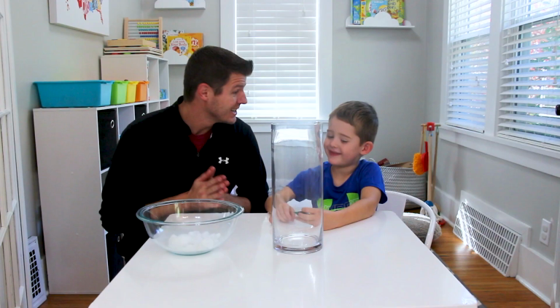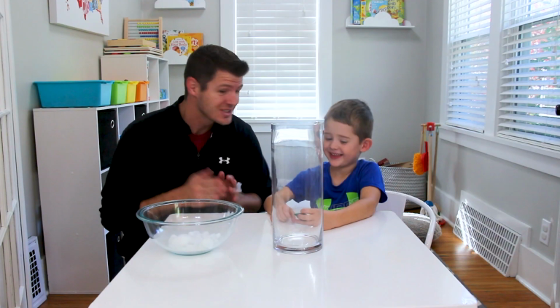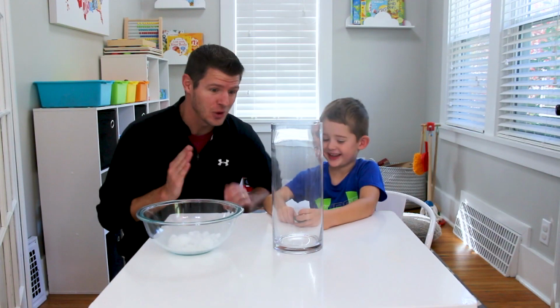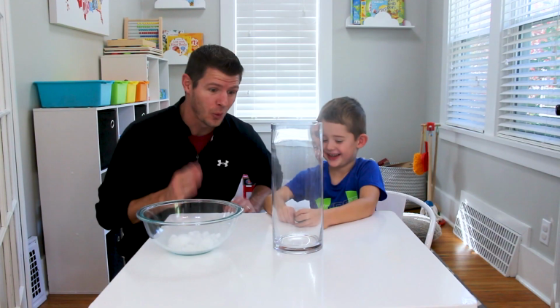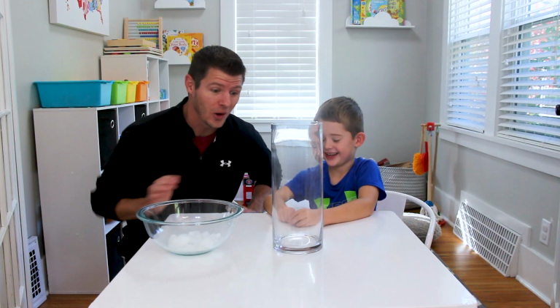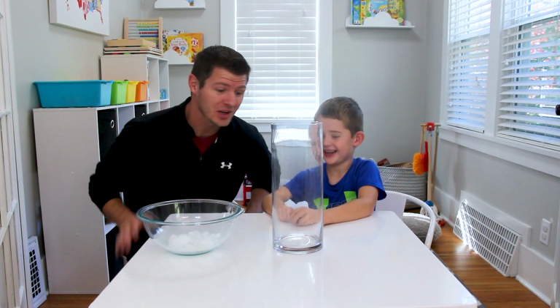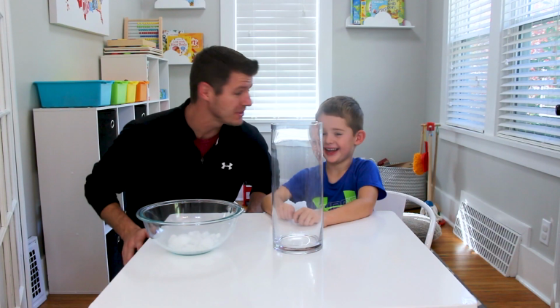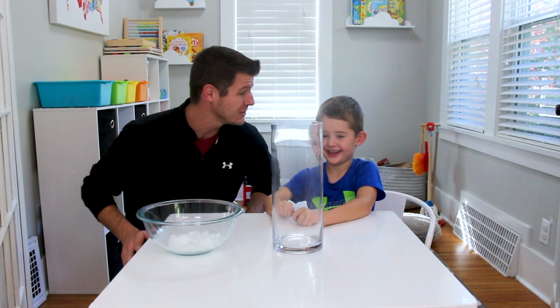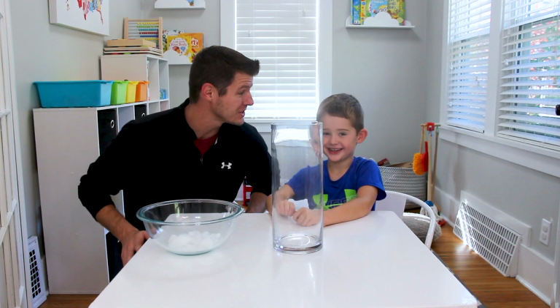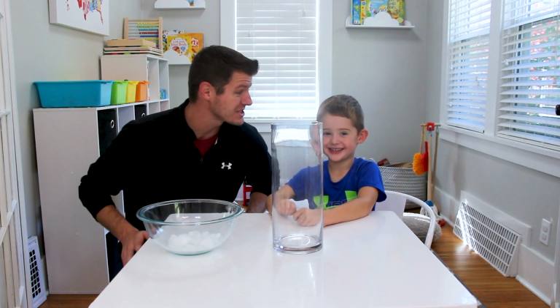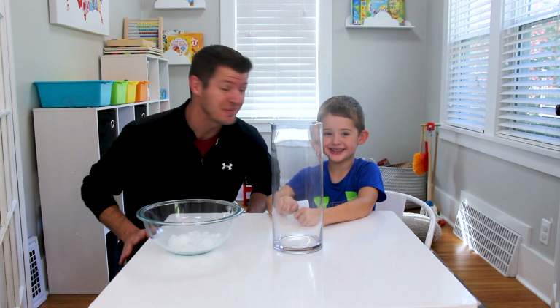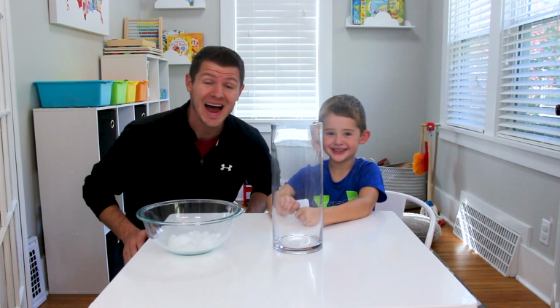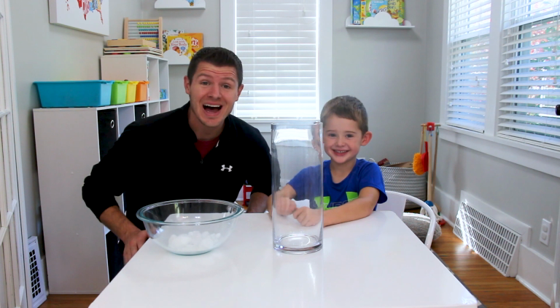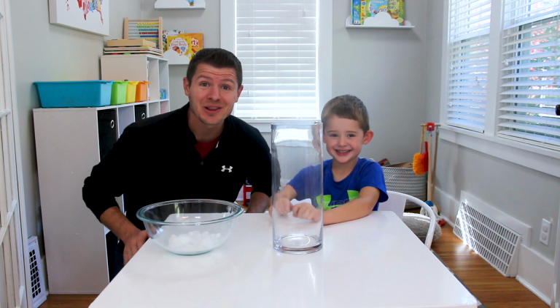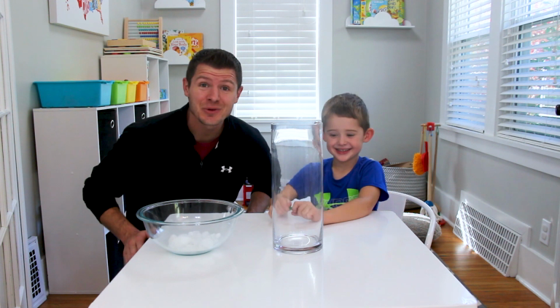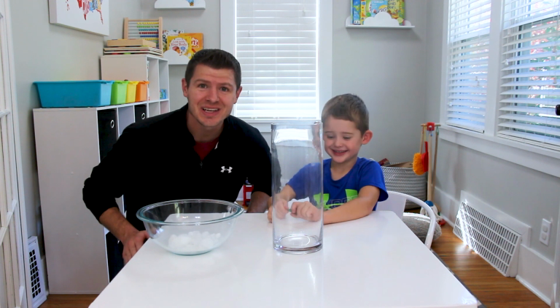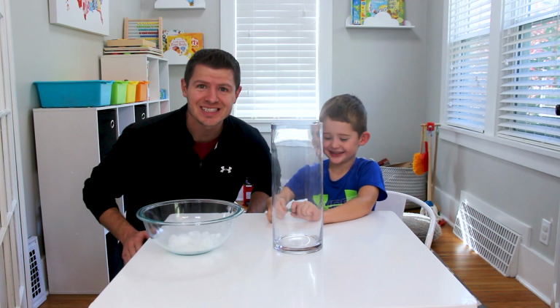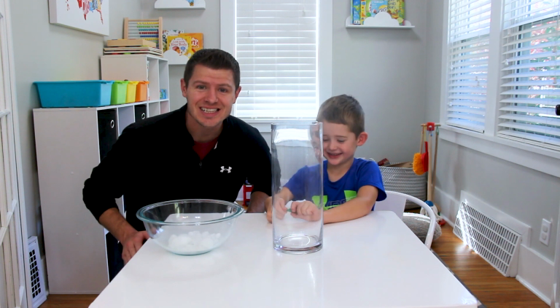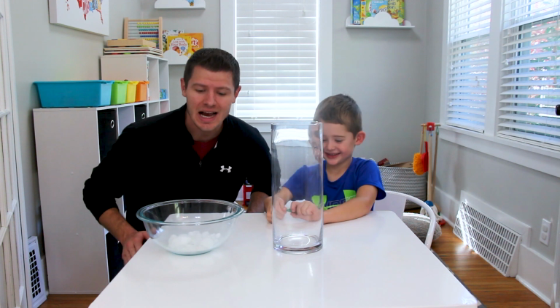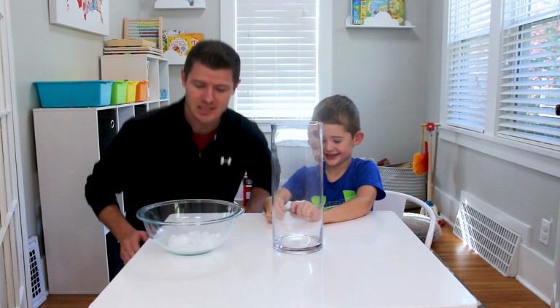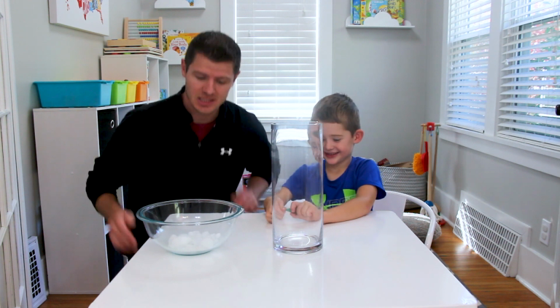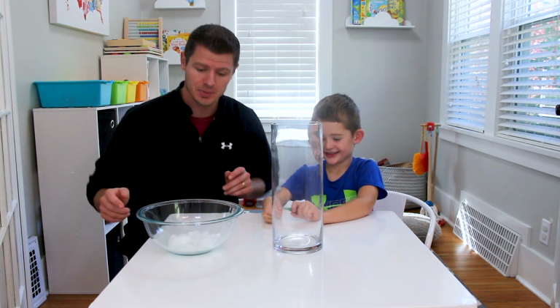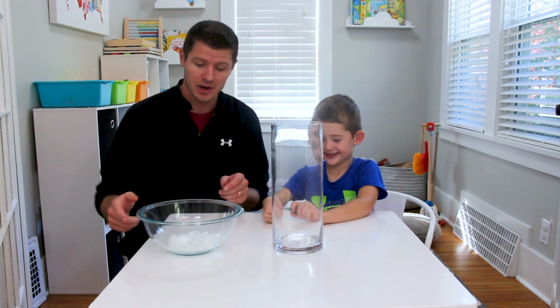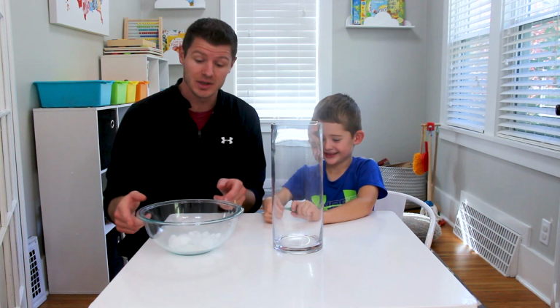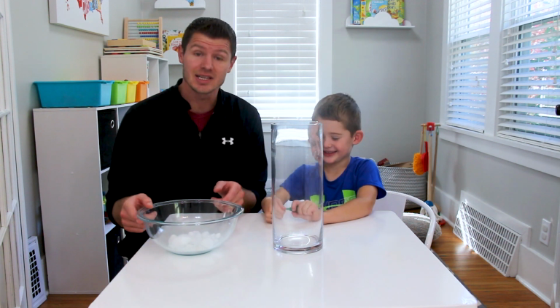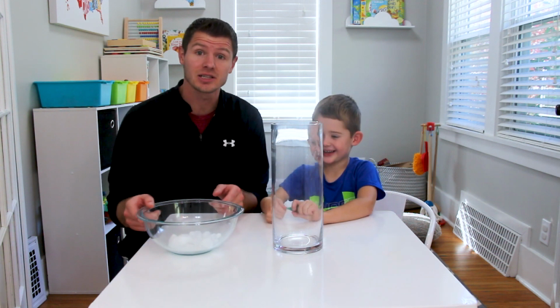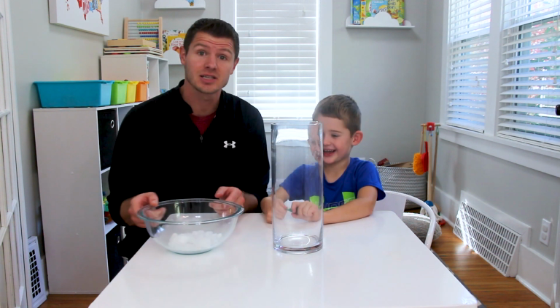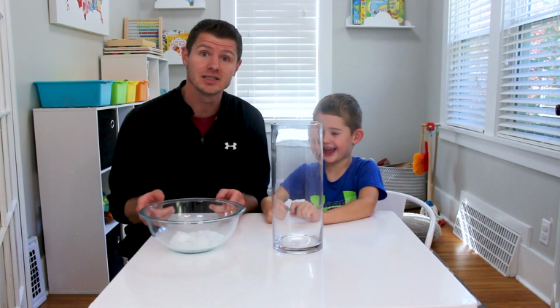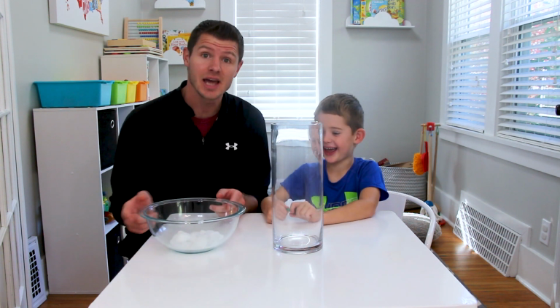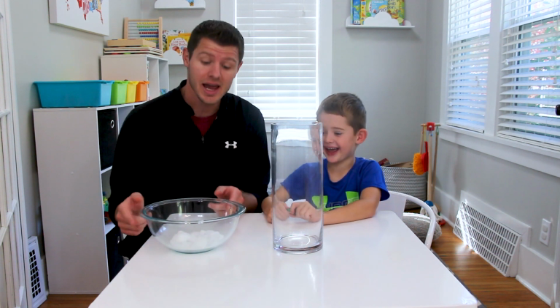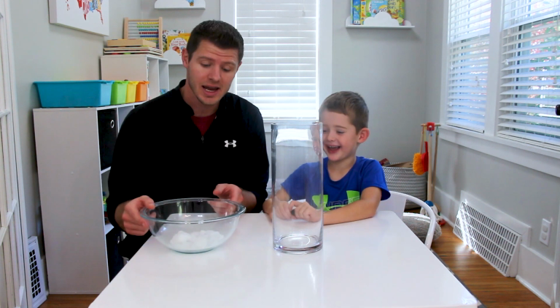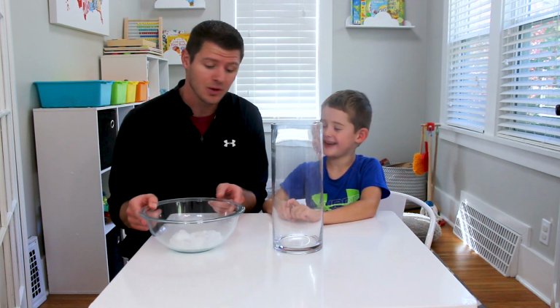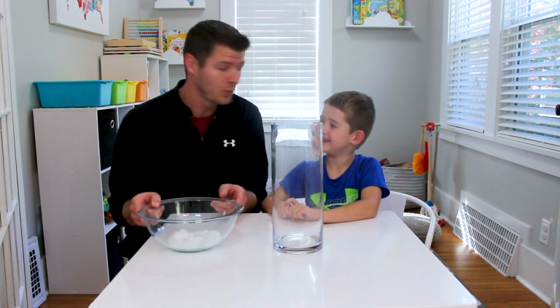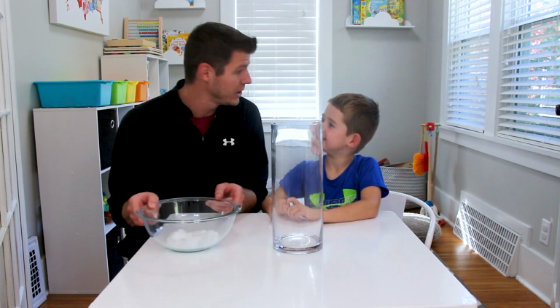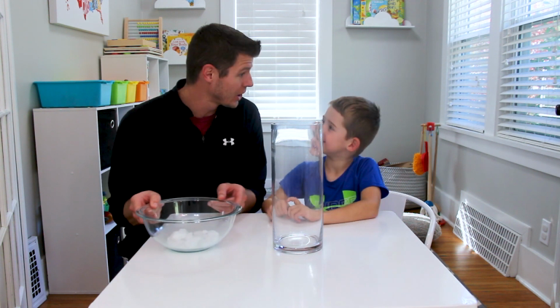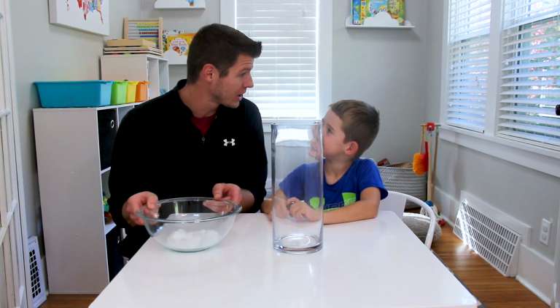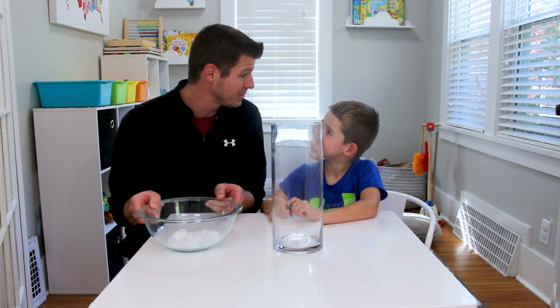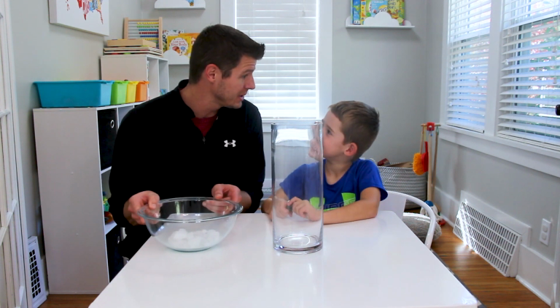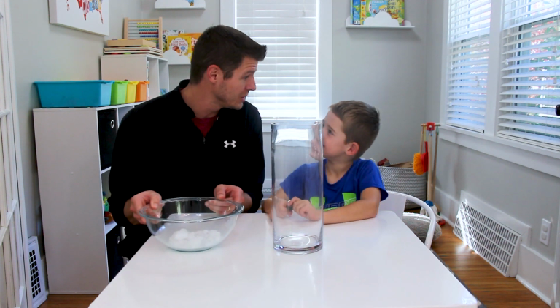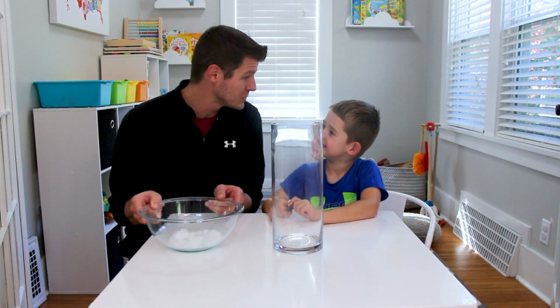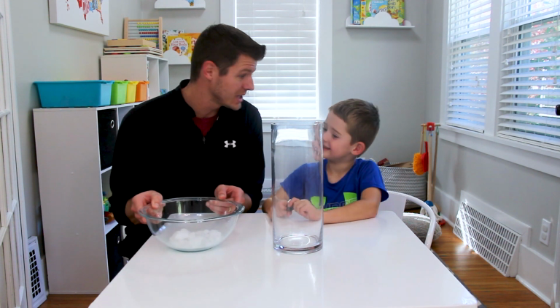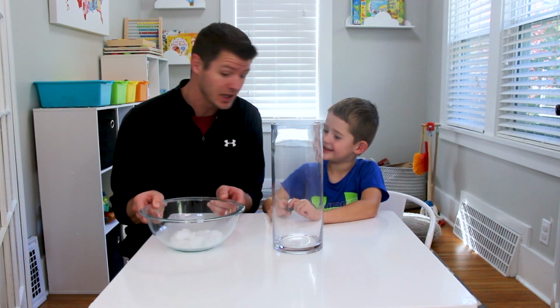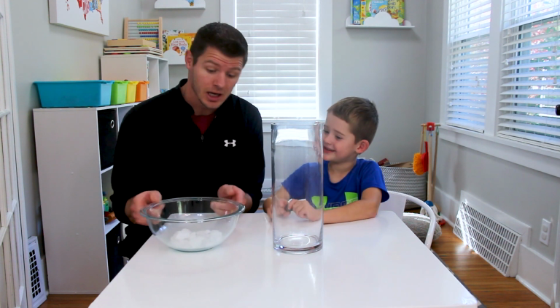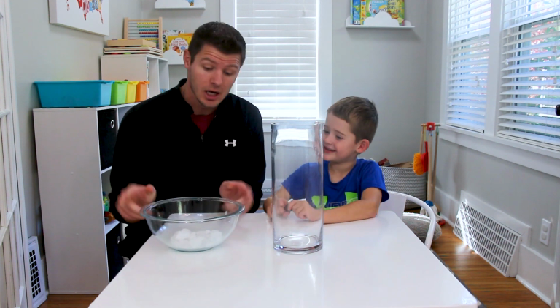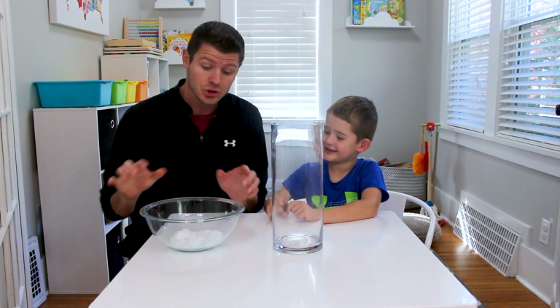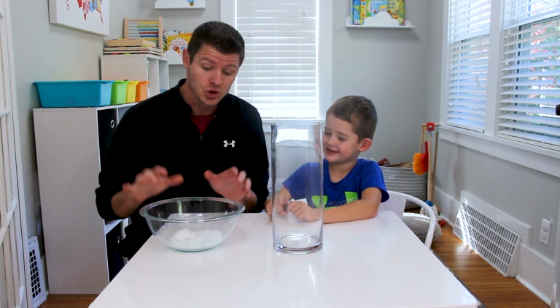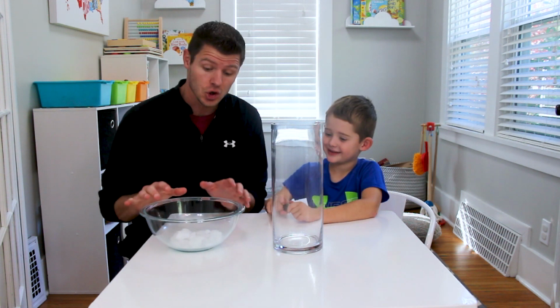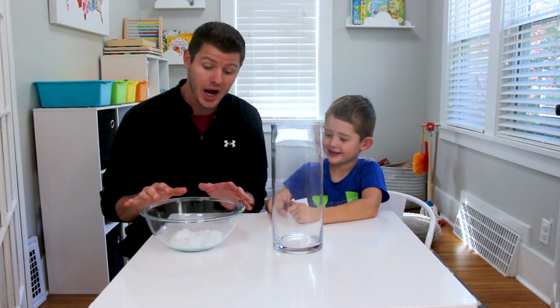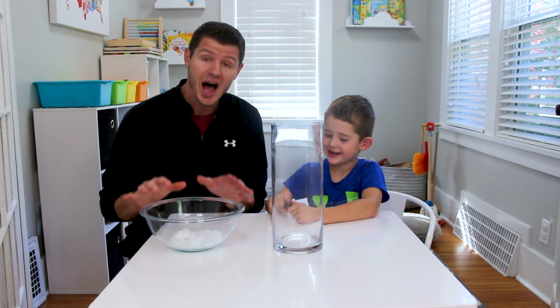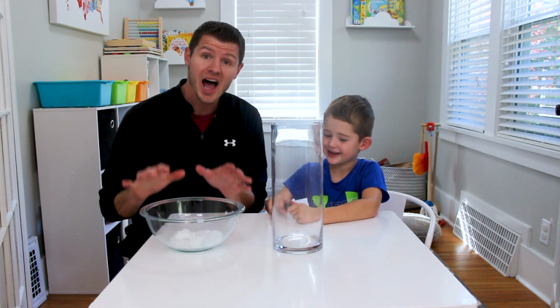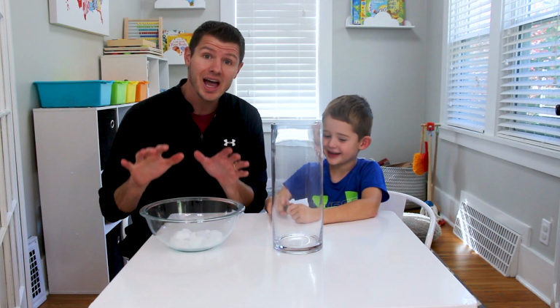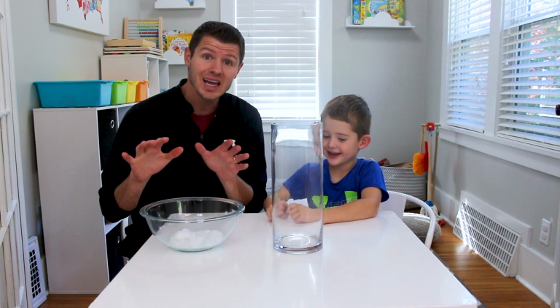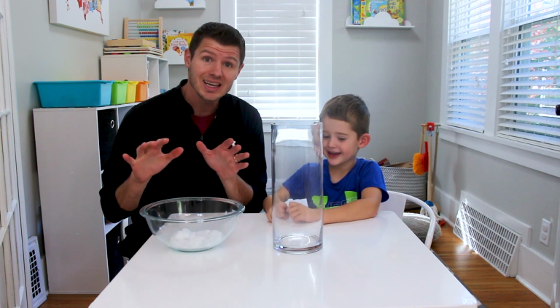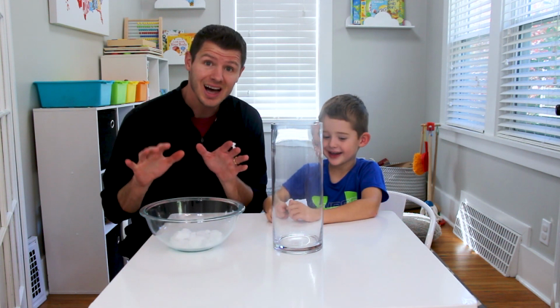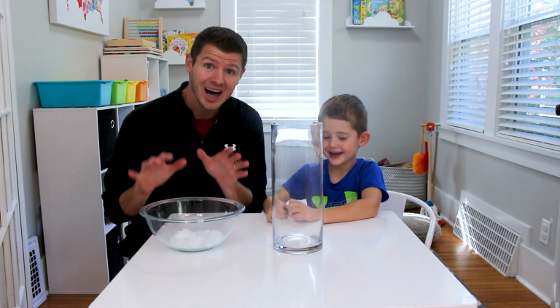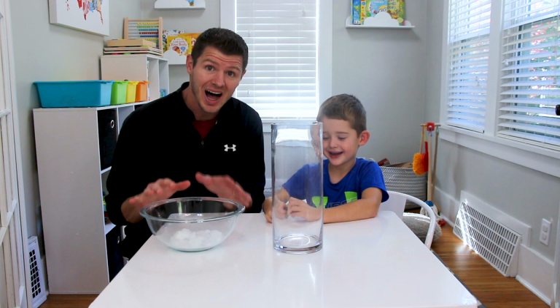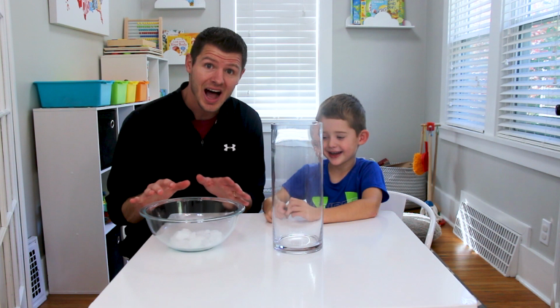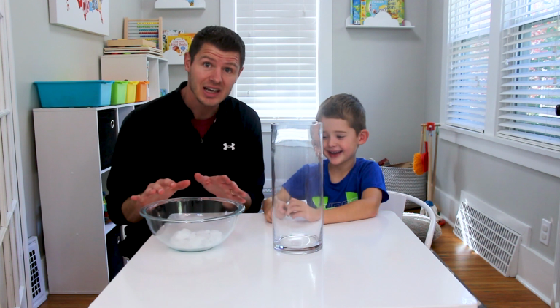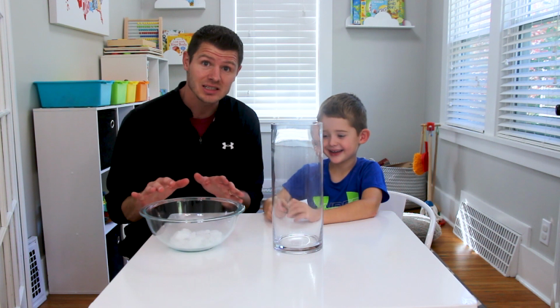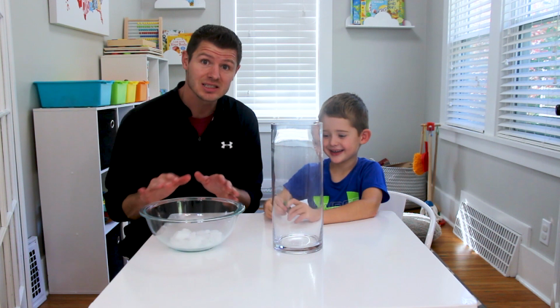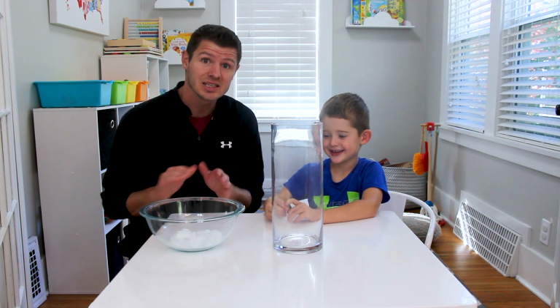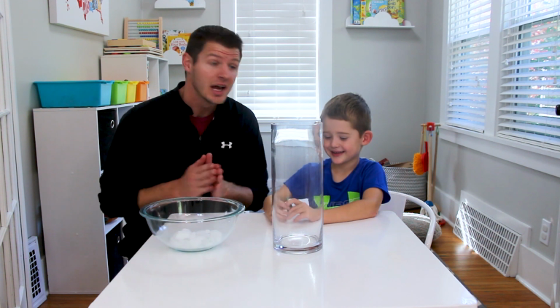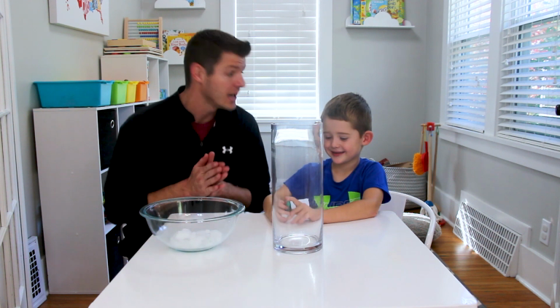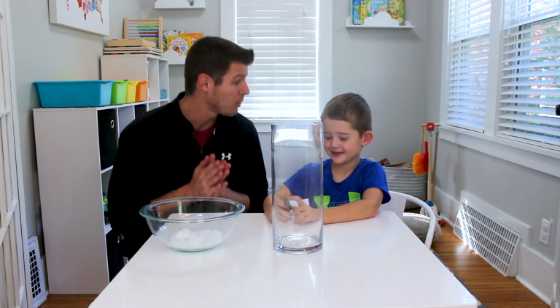So, we're gonna be doing some Halloween science experiments. Today, we are gonna be using dry ice.